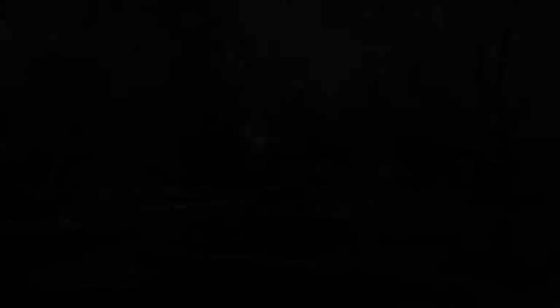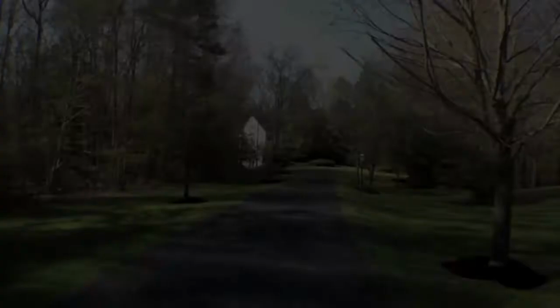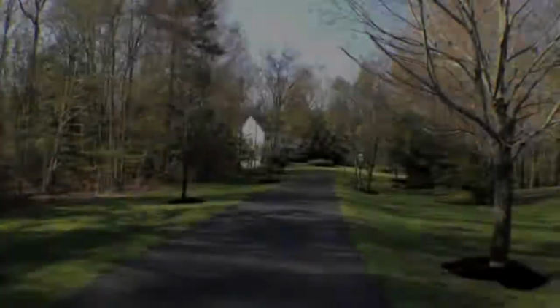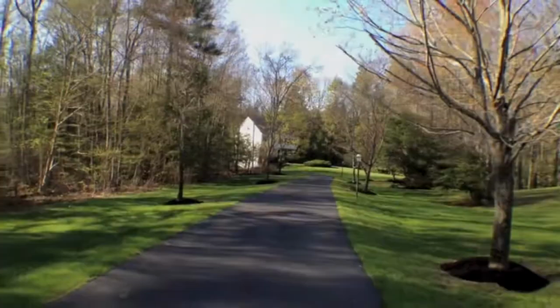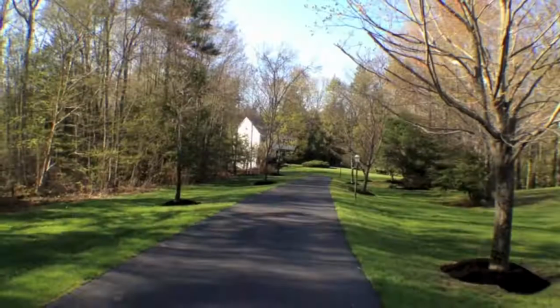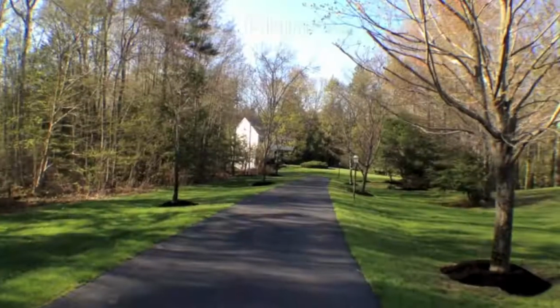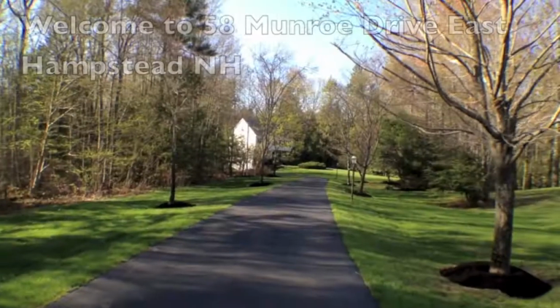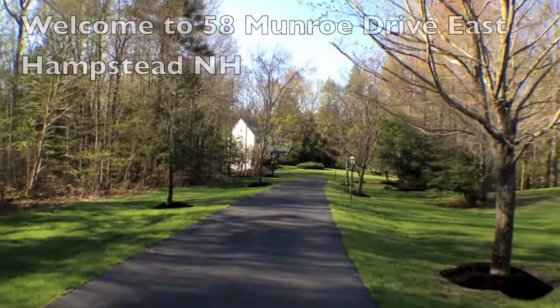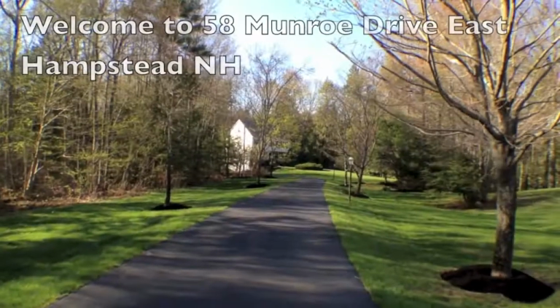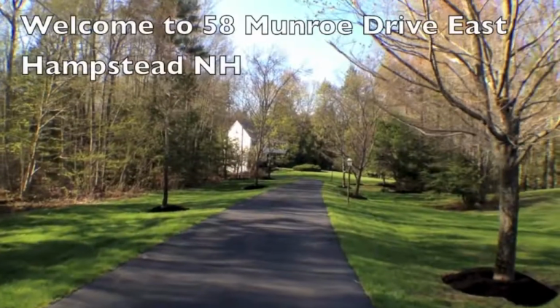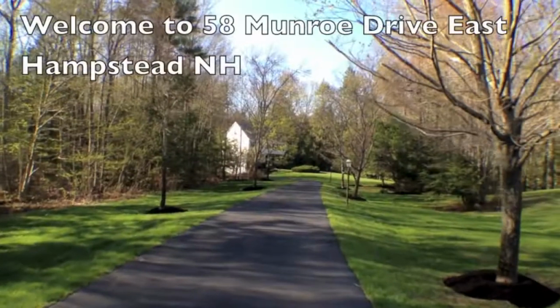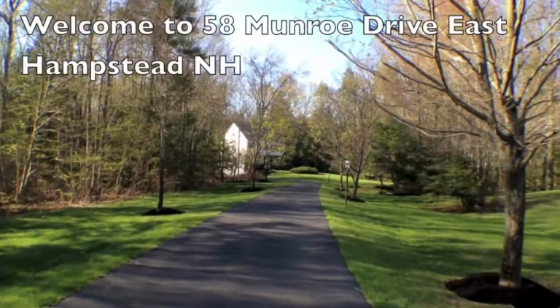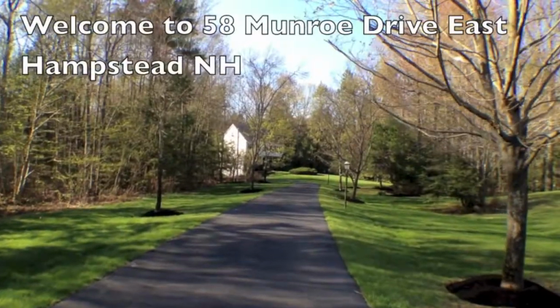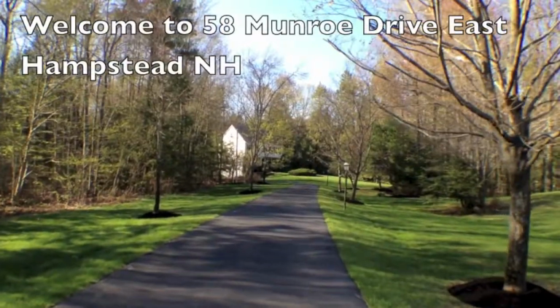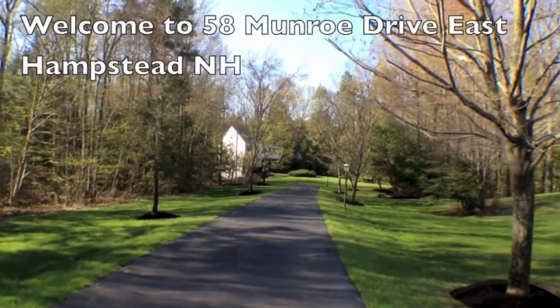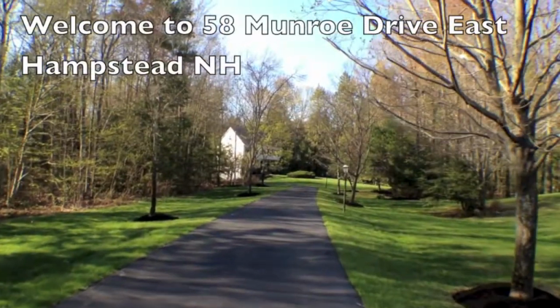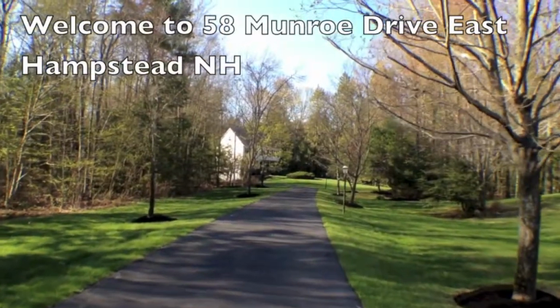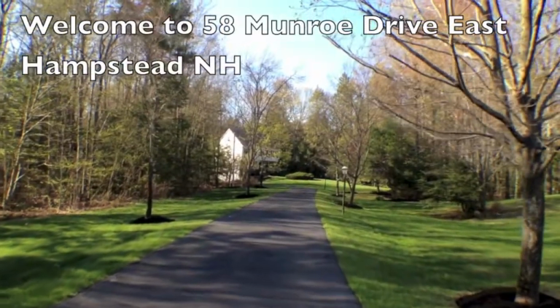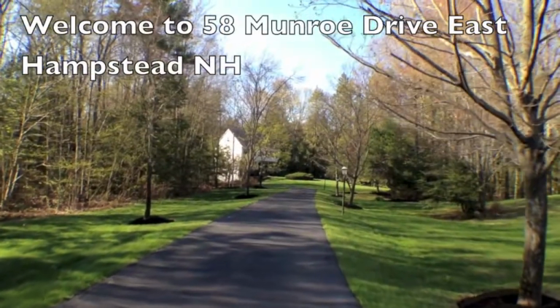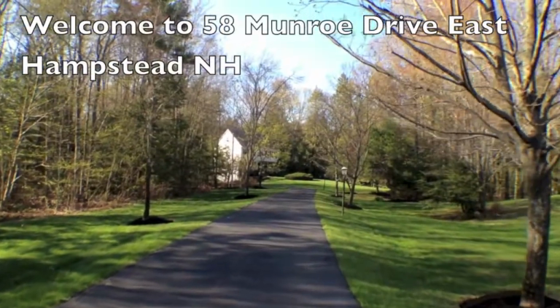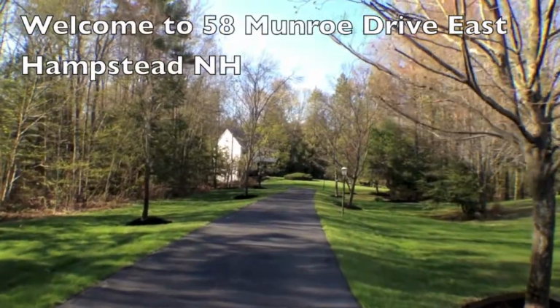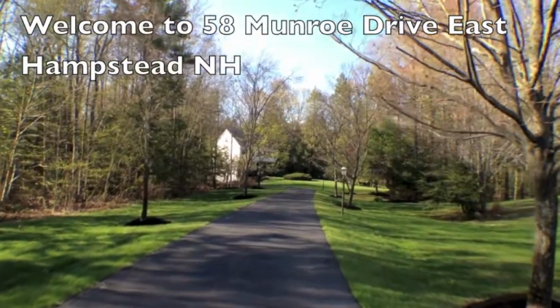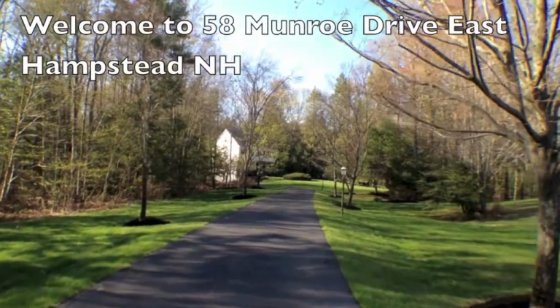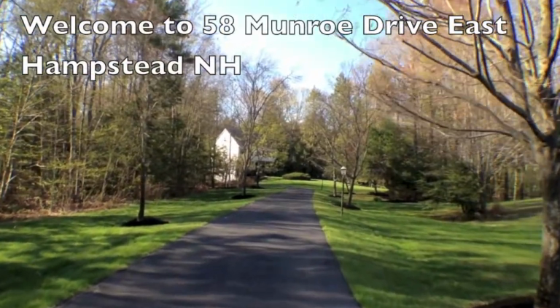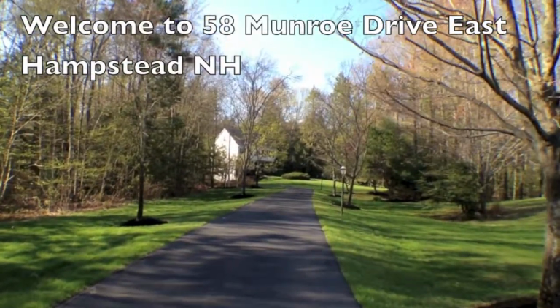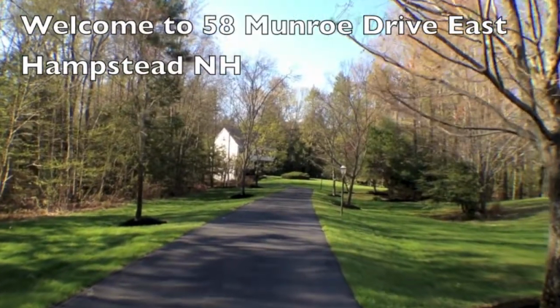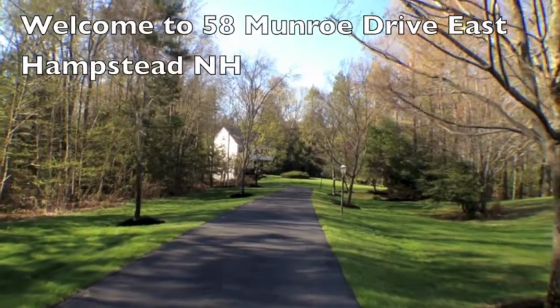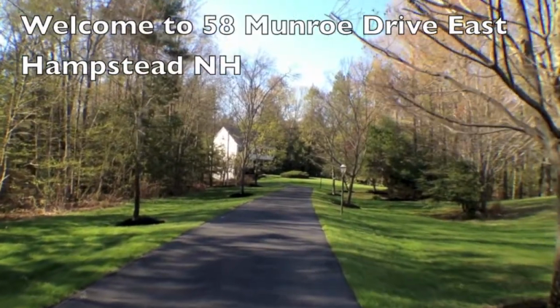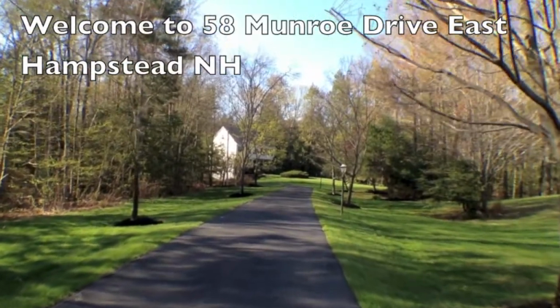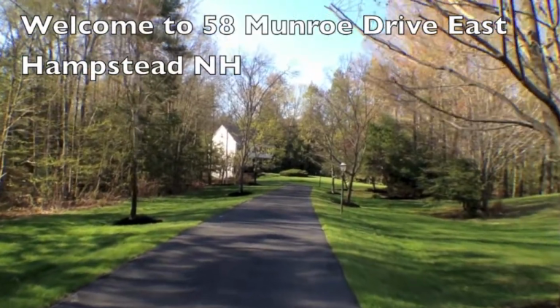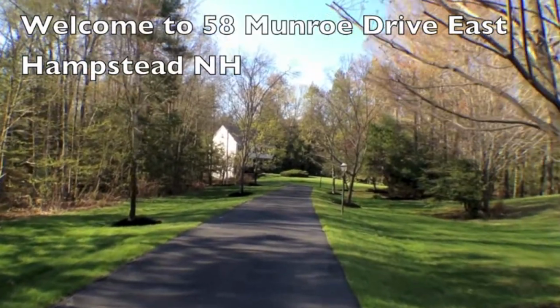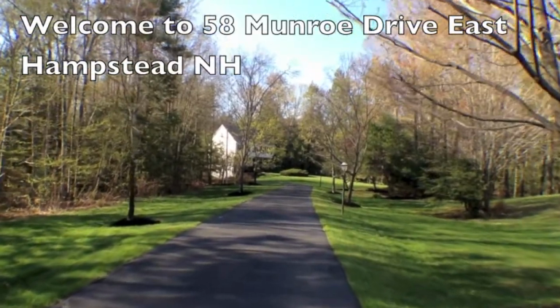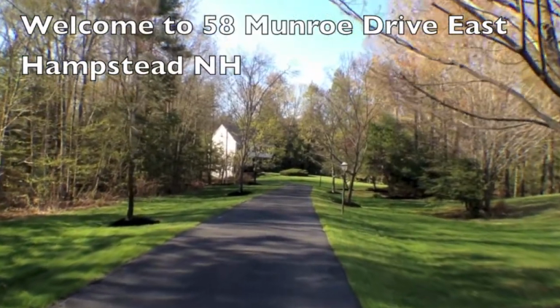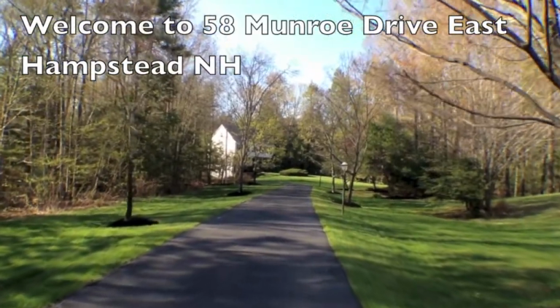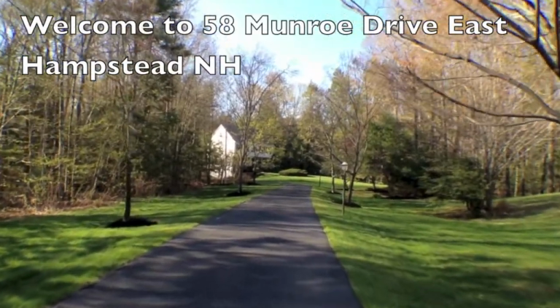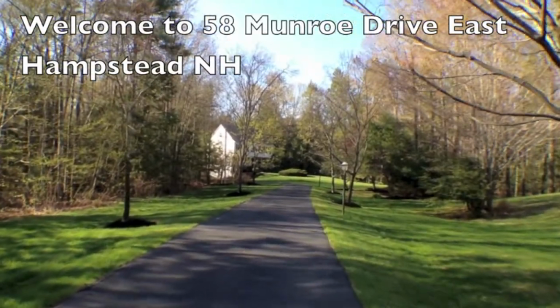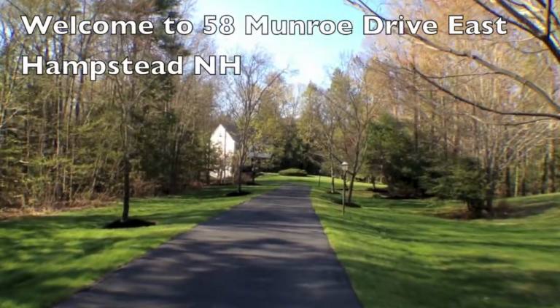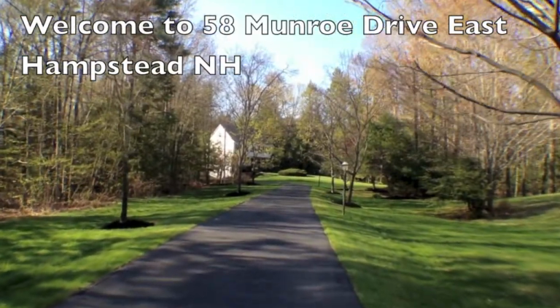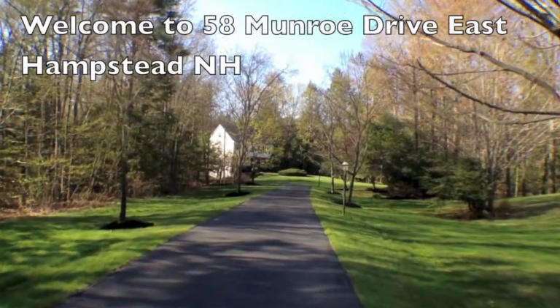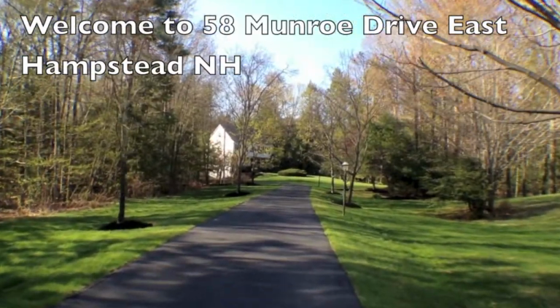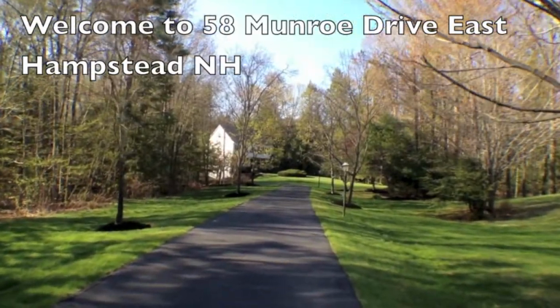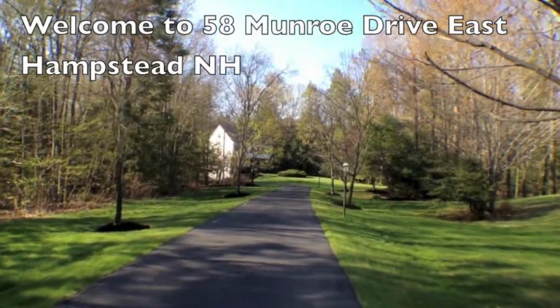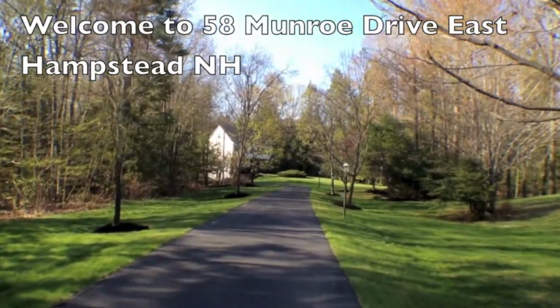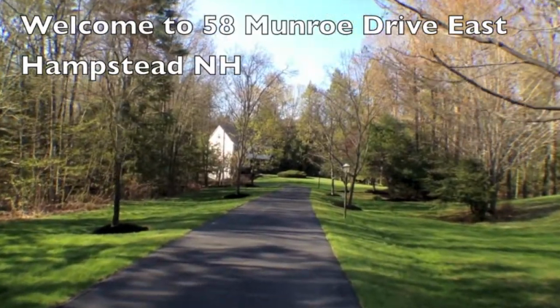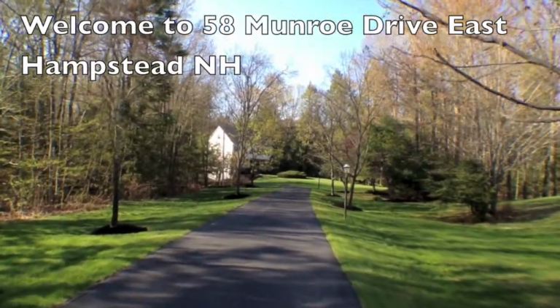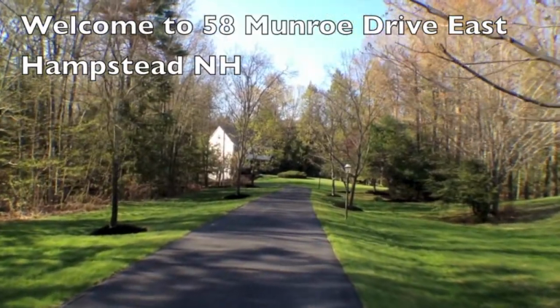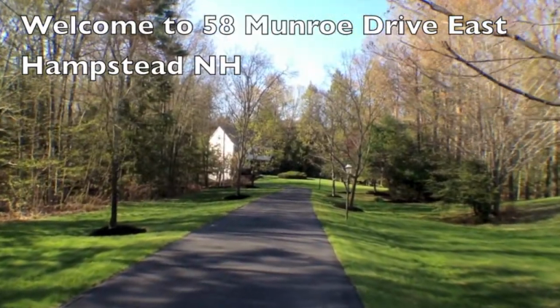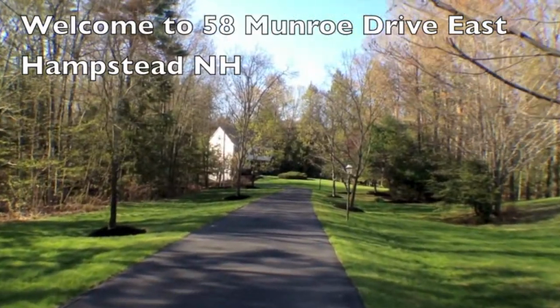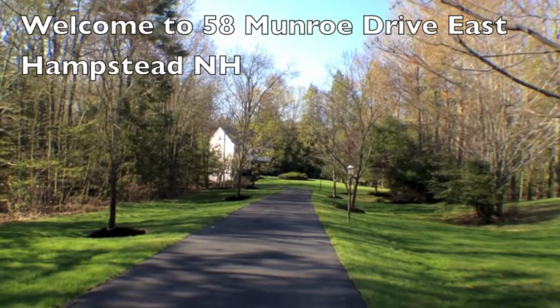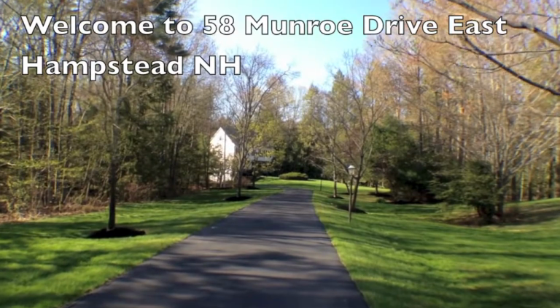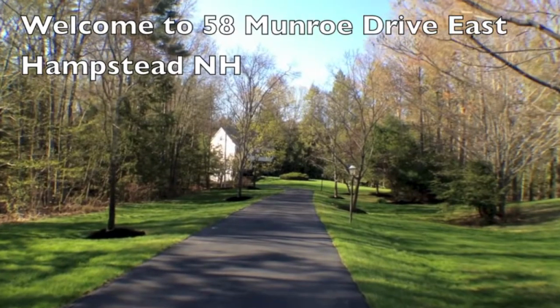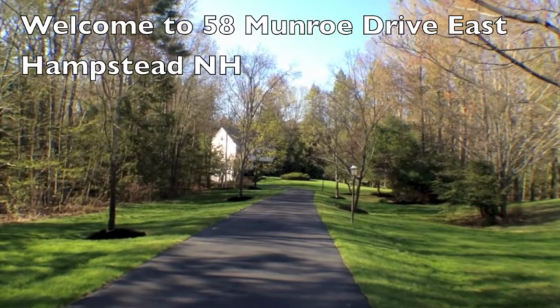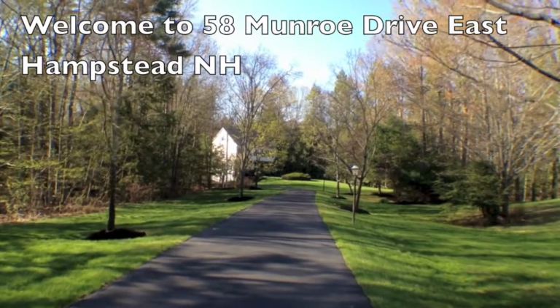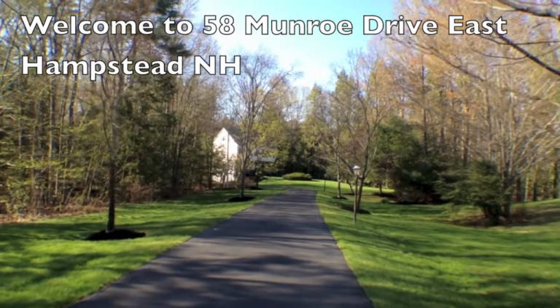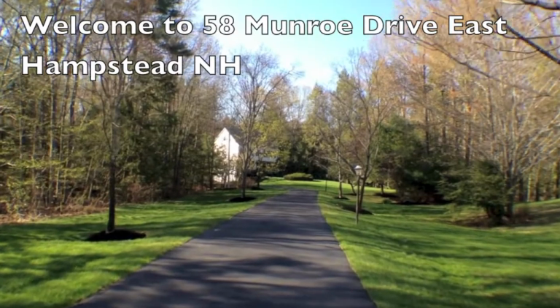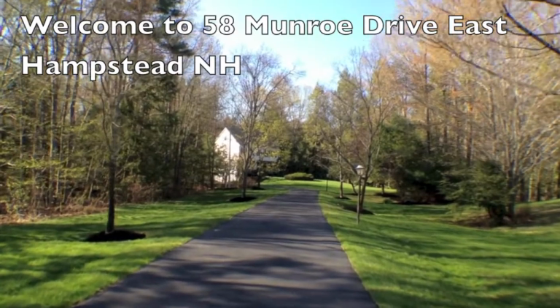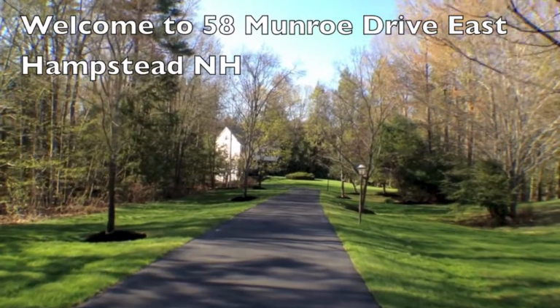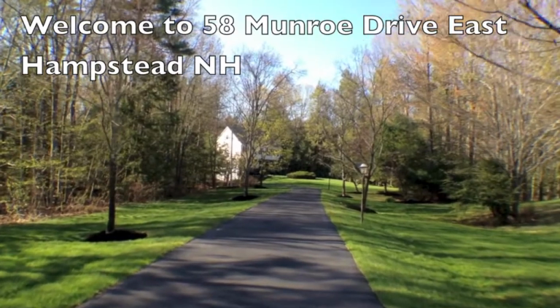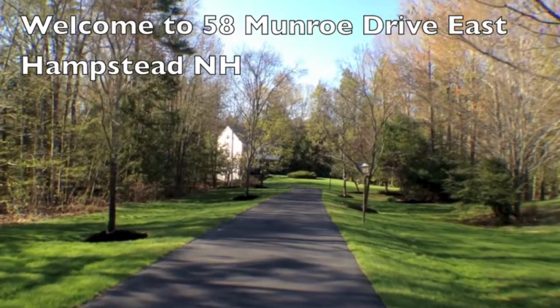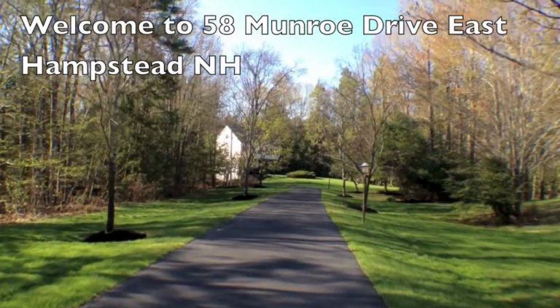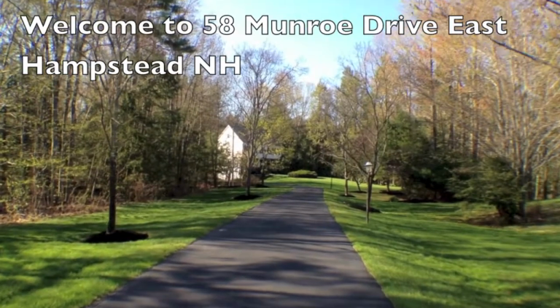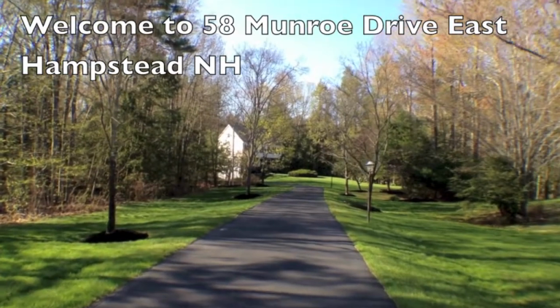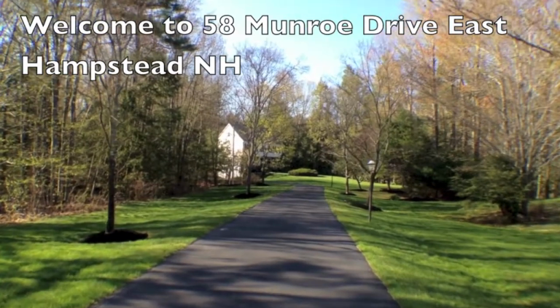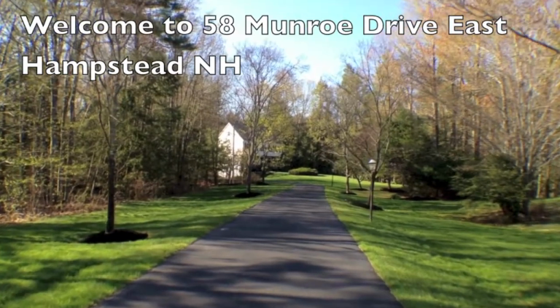Welcome to 58 Monroe Drive in East Hampstead, New Hampshire.